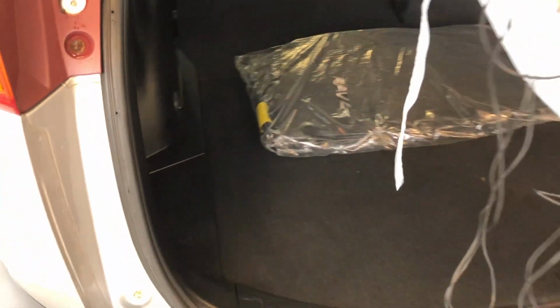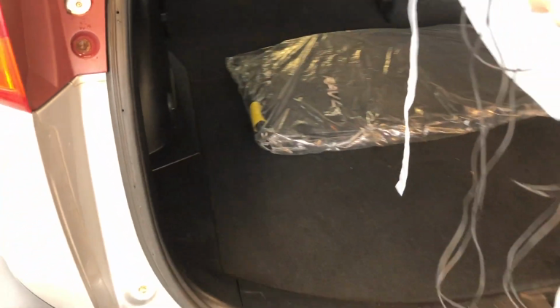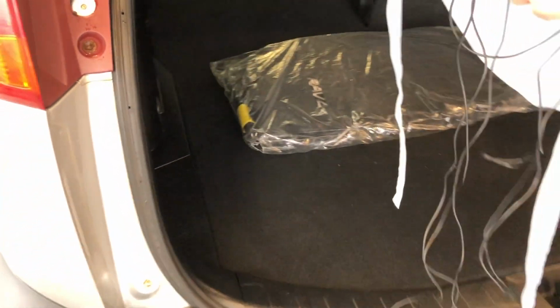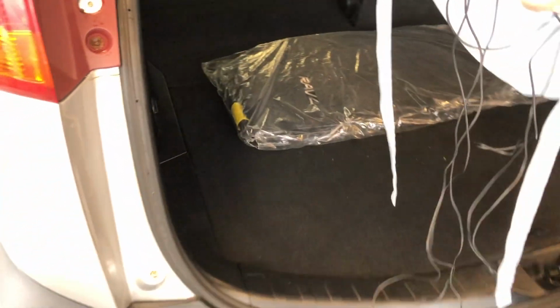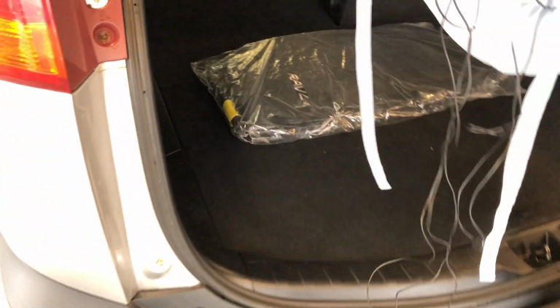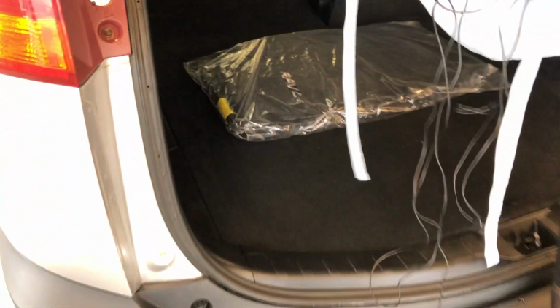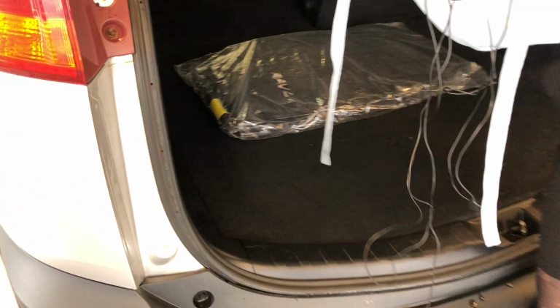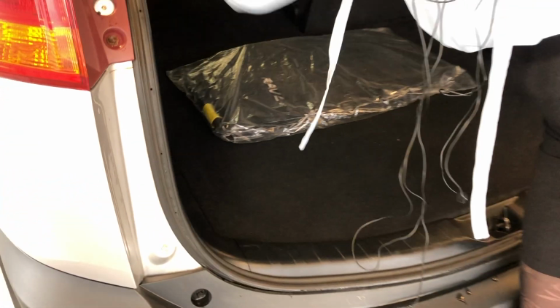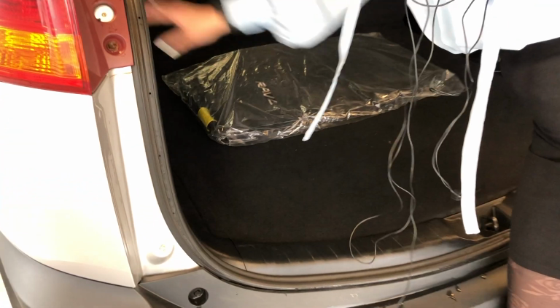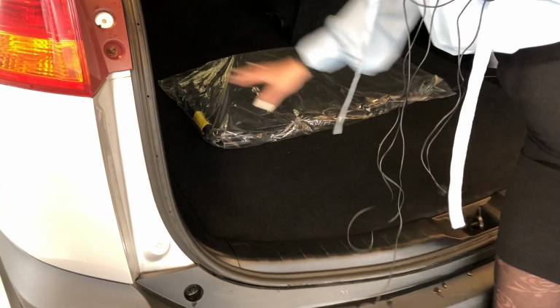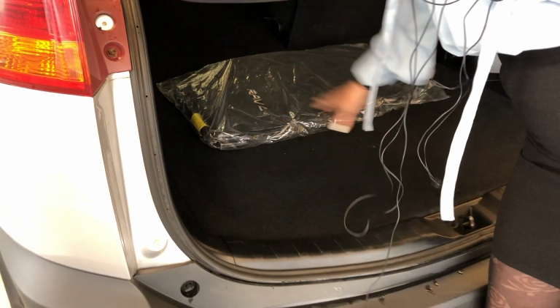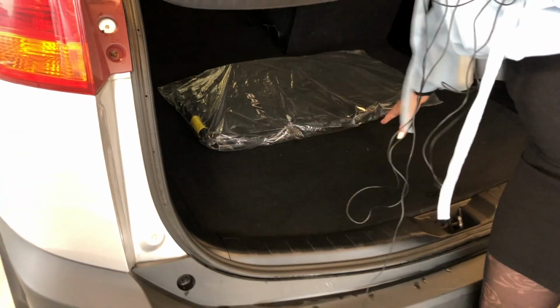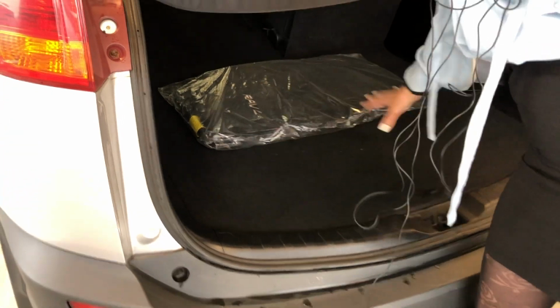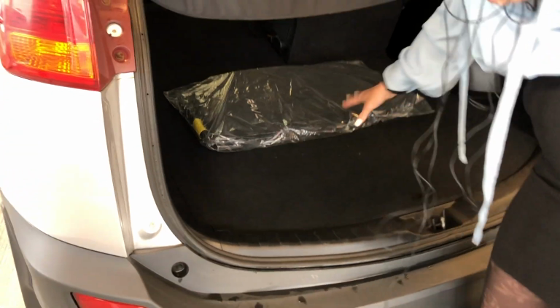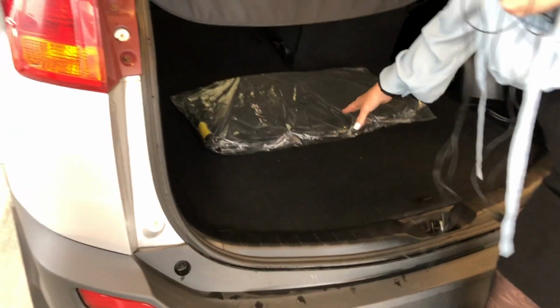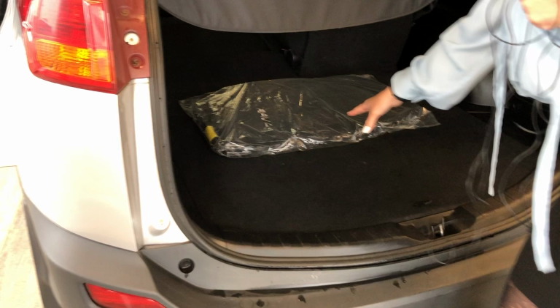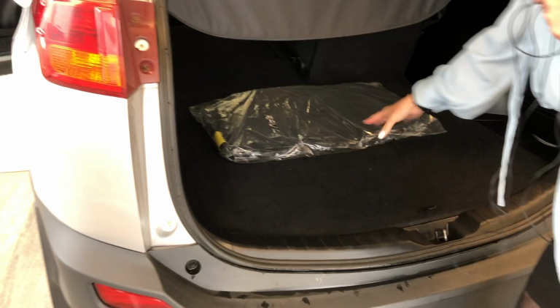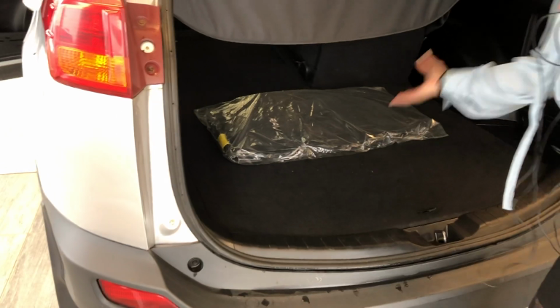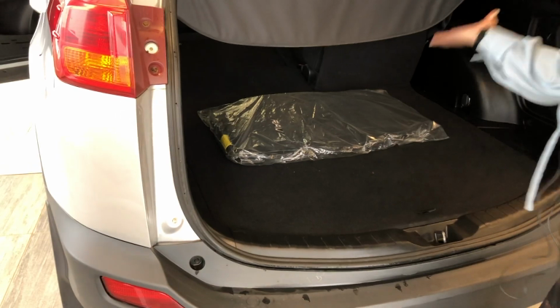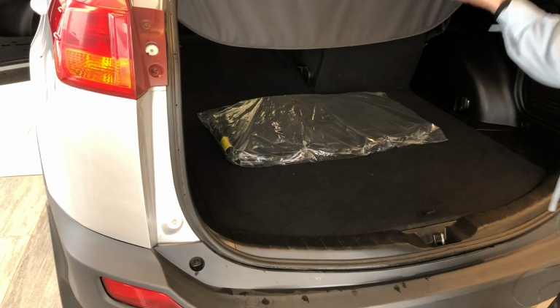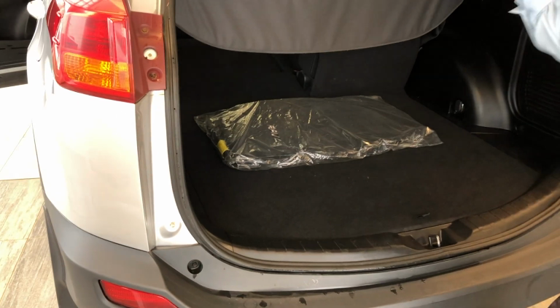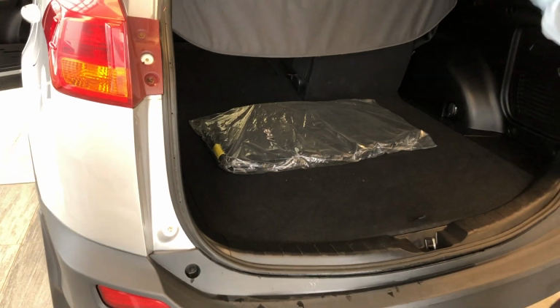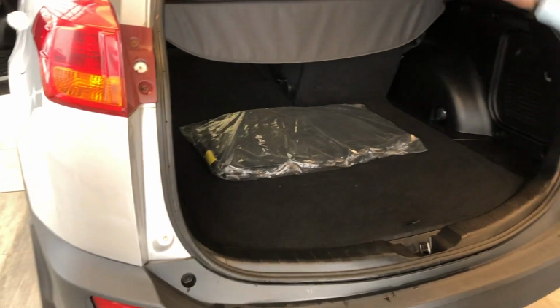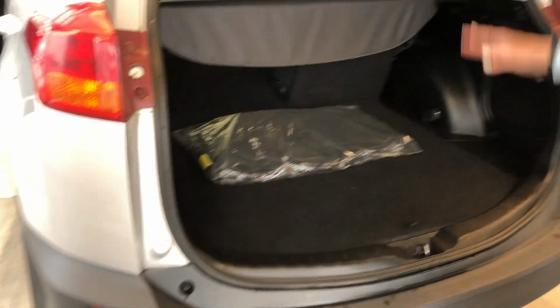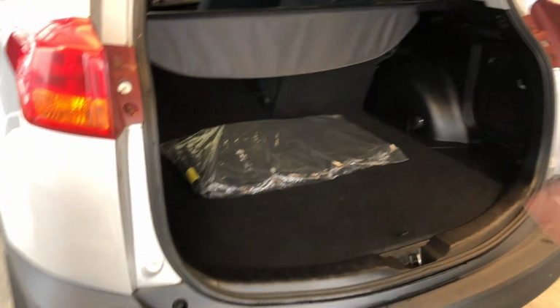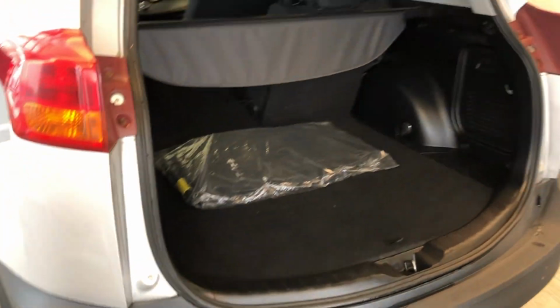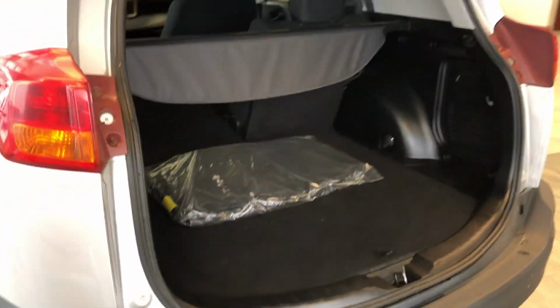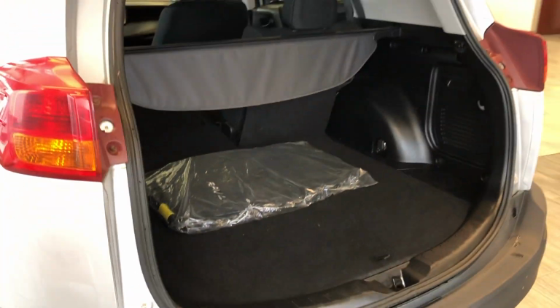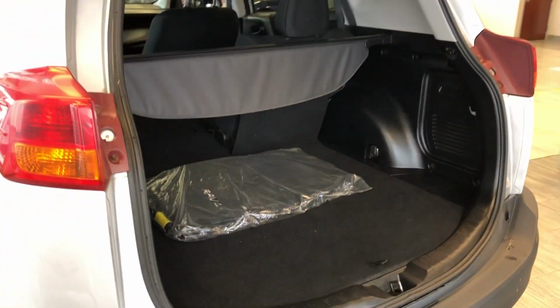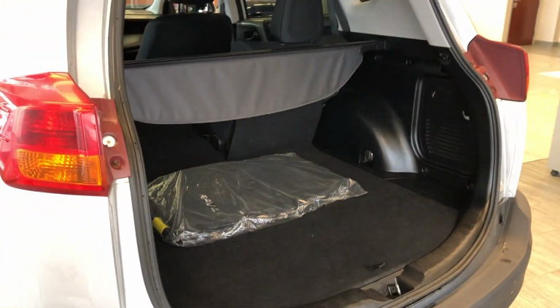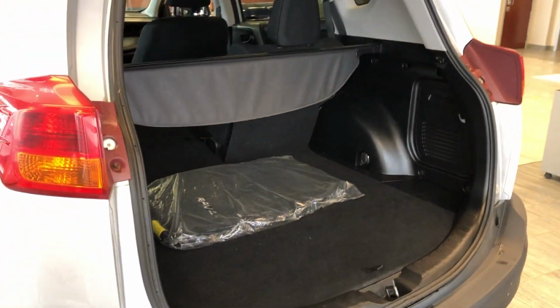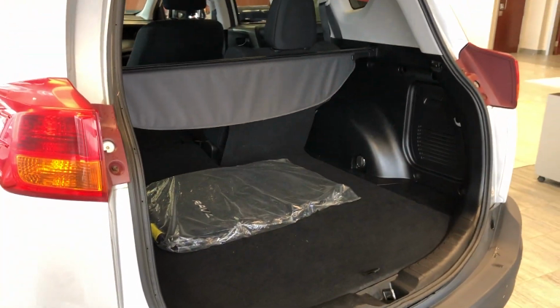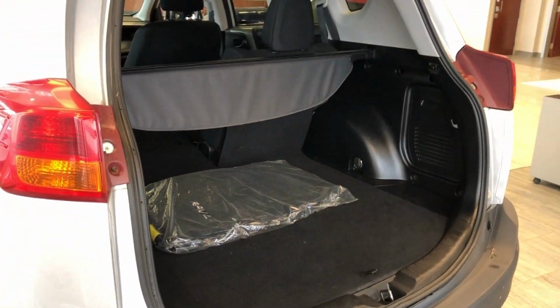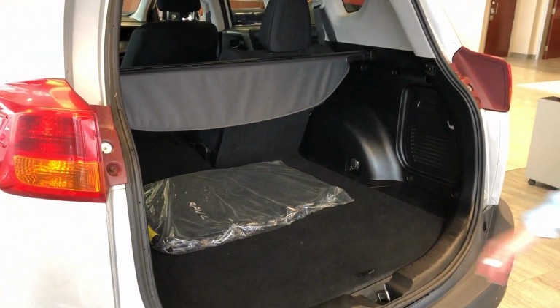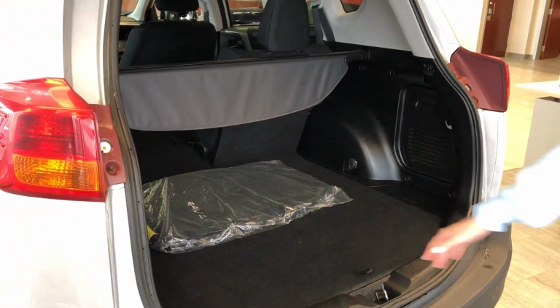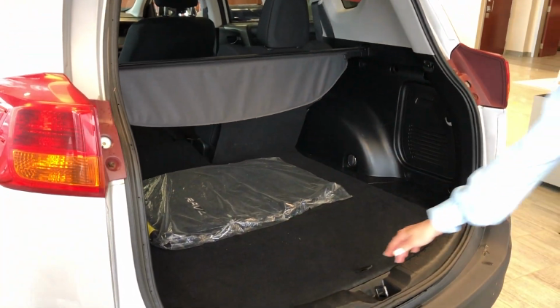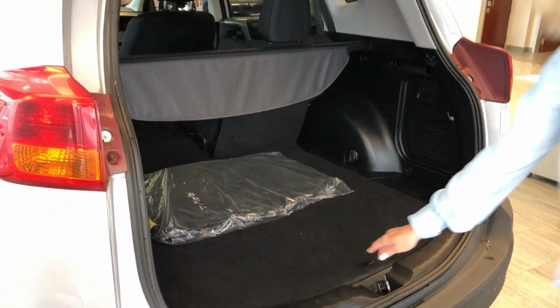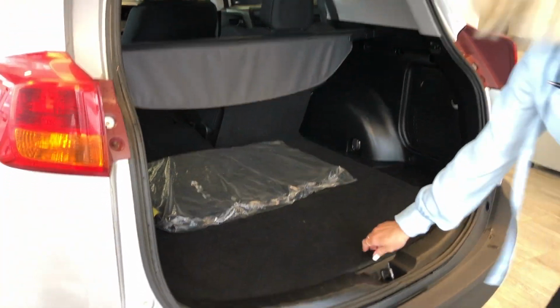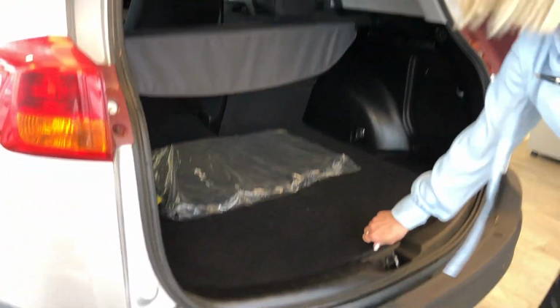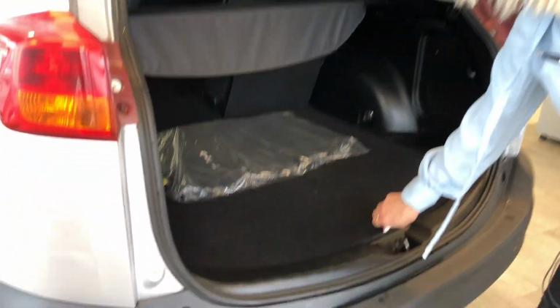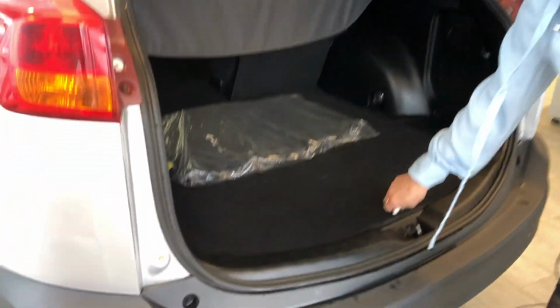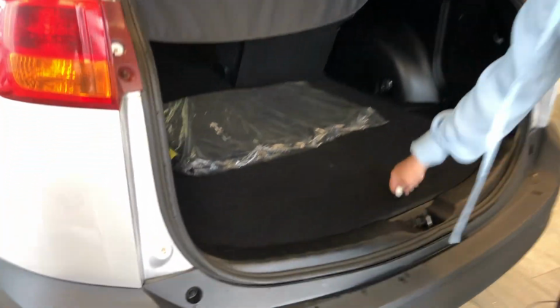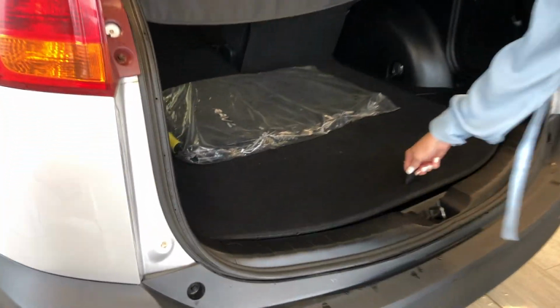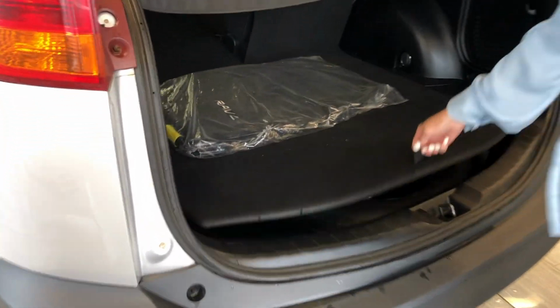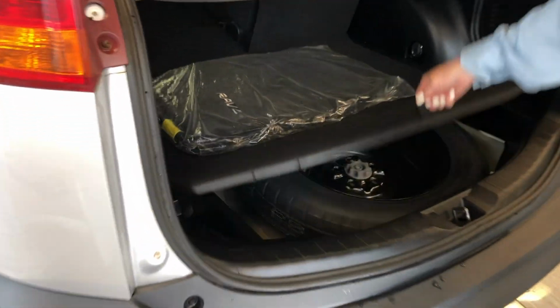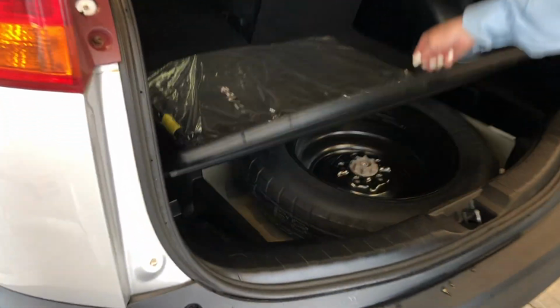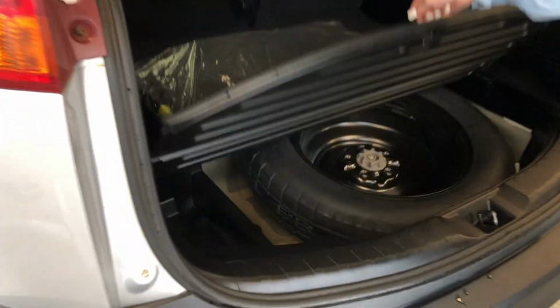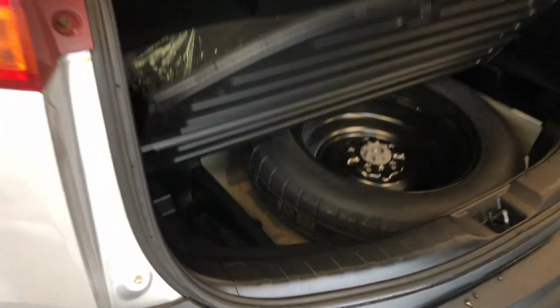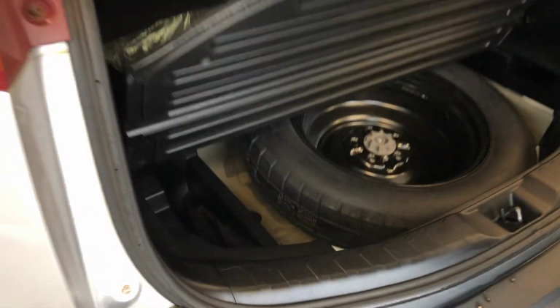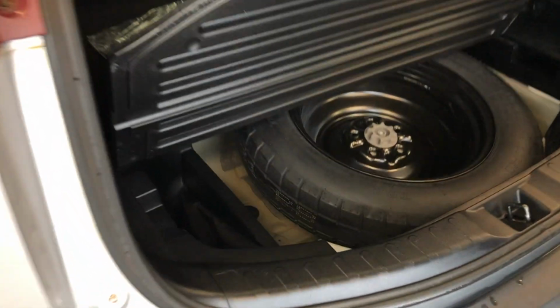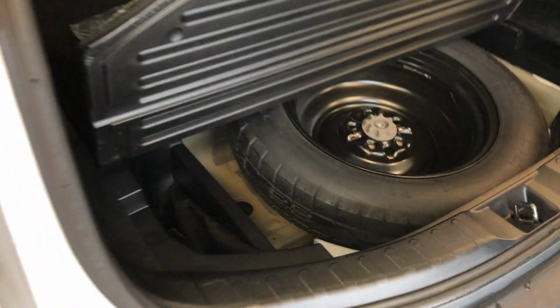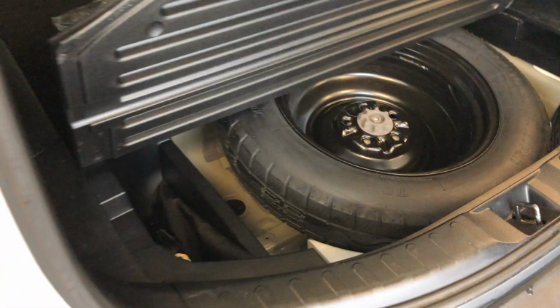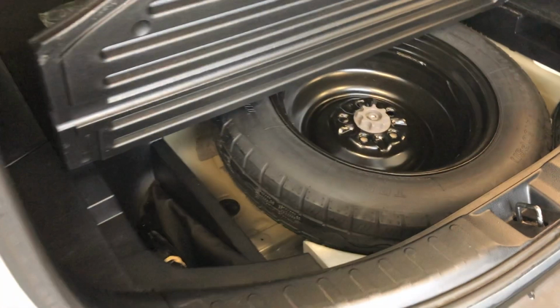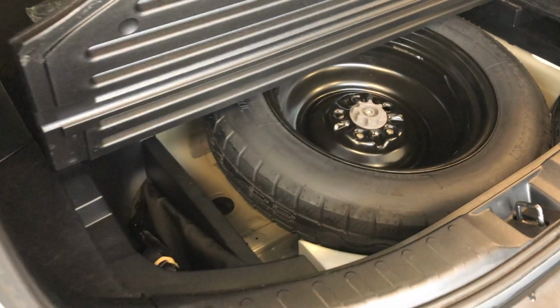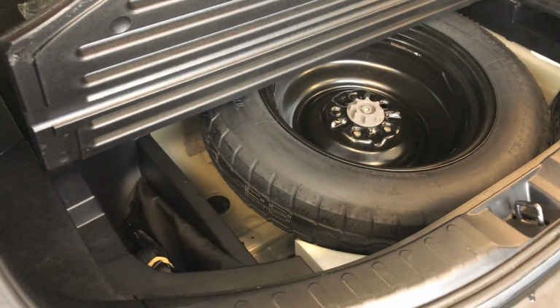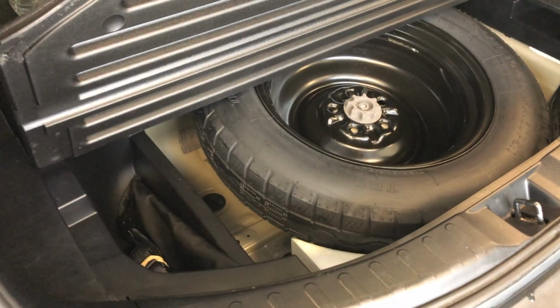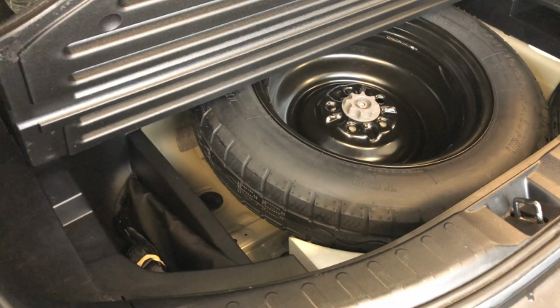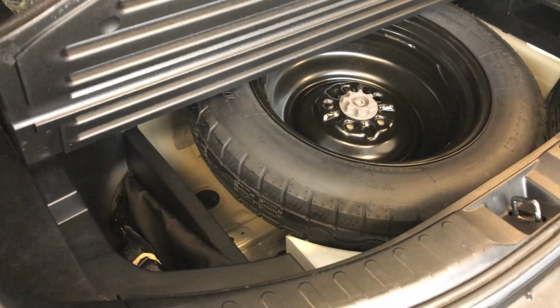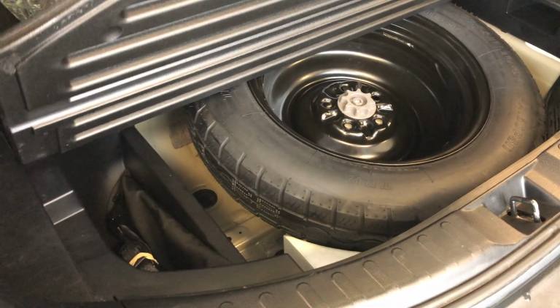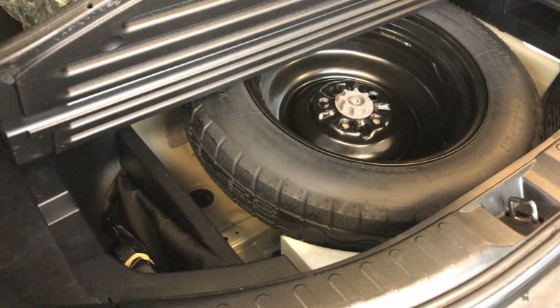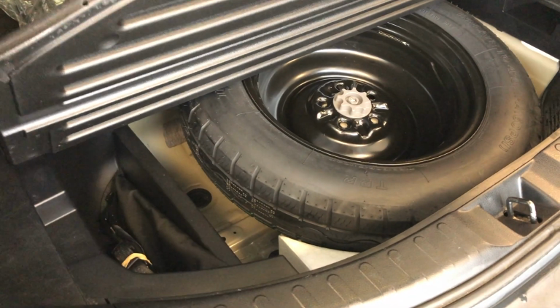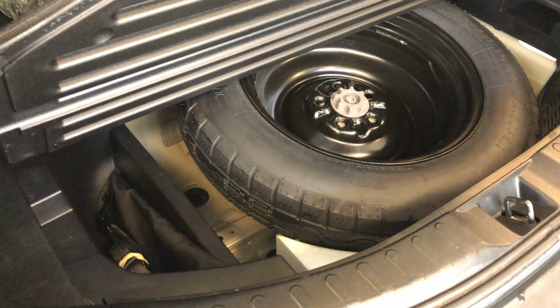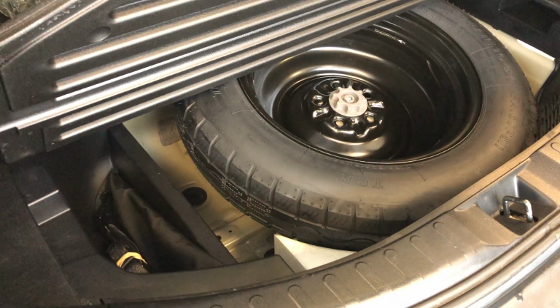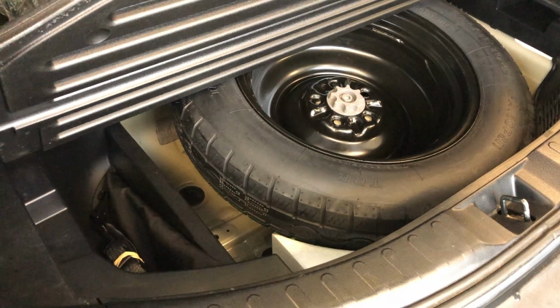The vehicle does come with cloth mats as well as WeatherTech. Under here we have your spare tire as well as your jack.